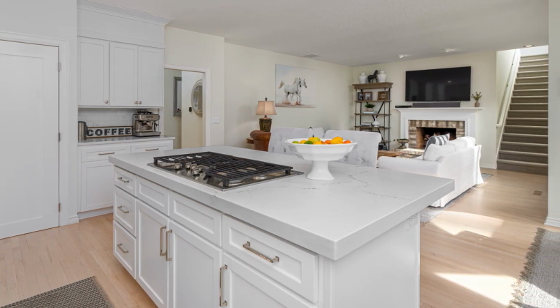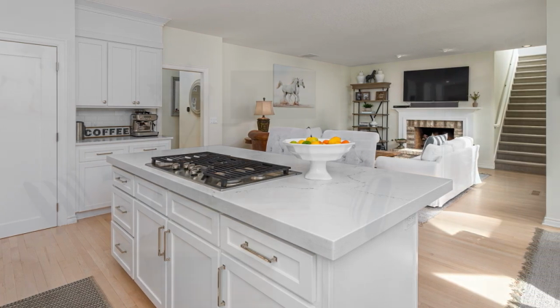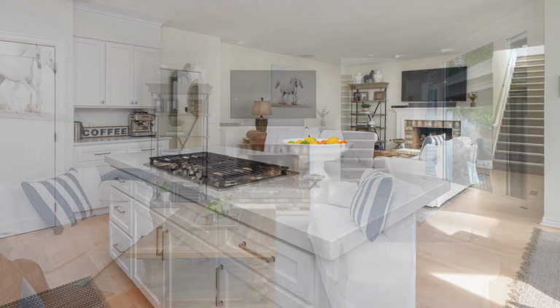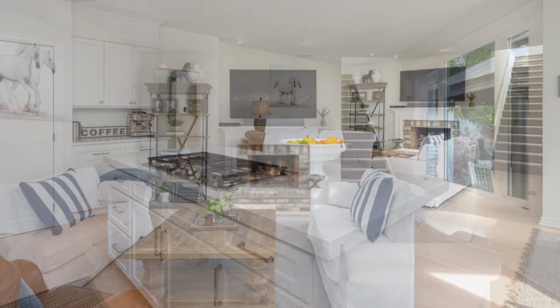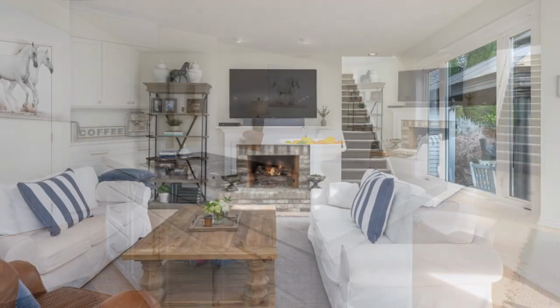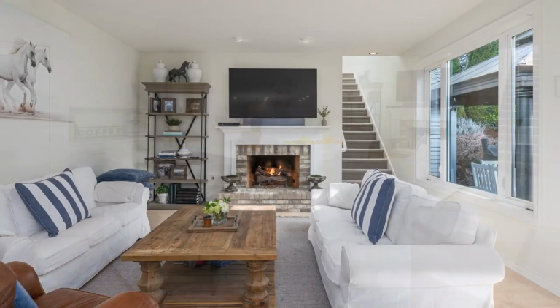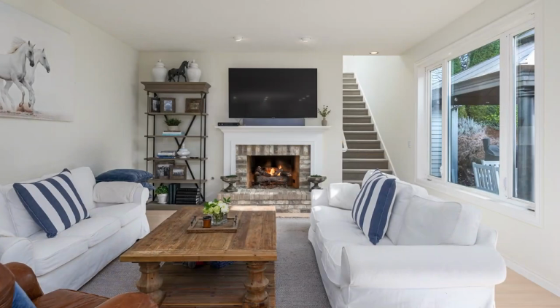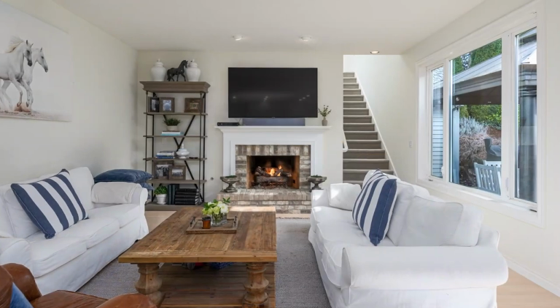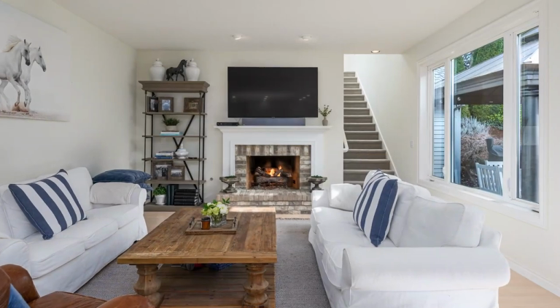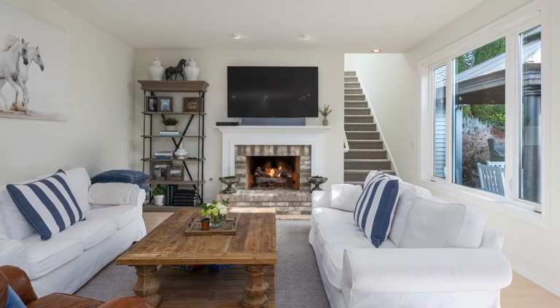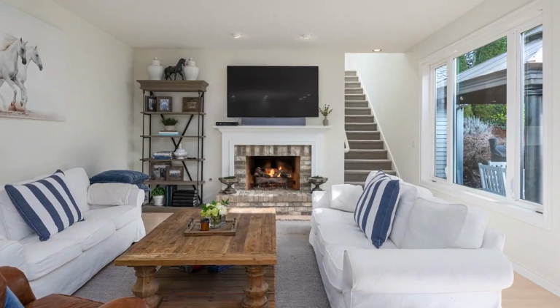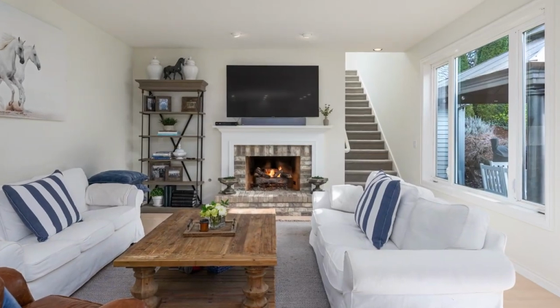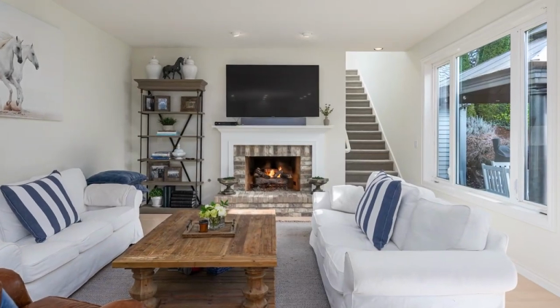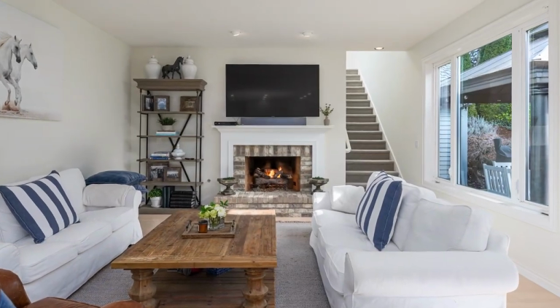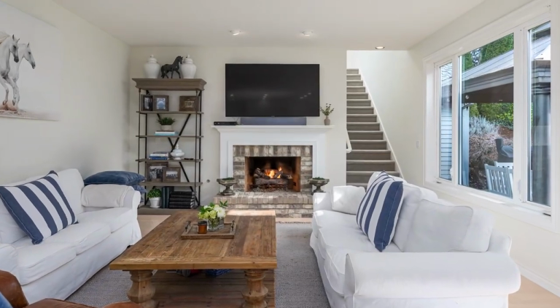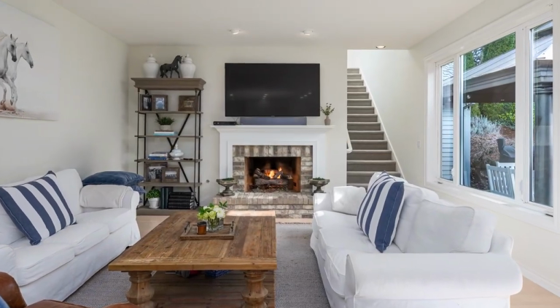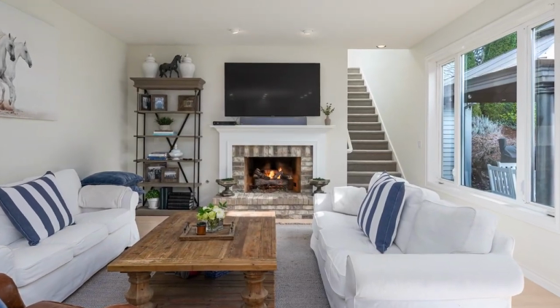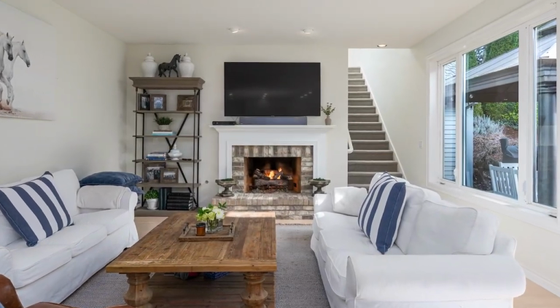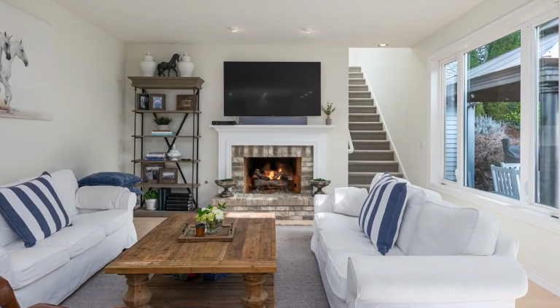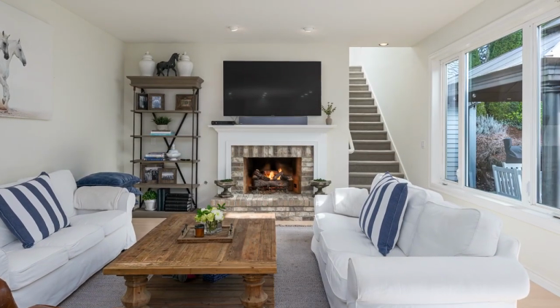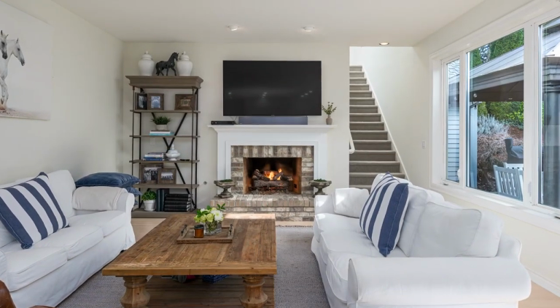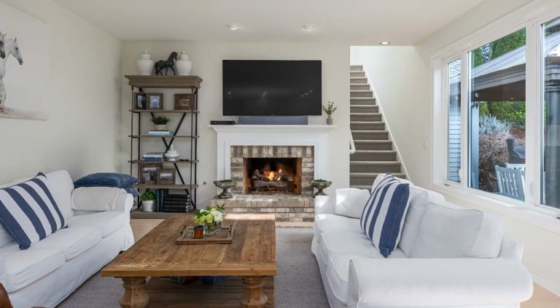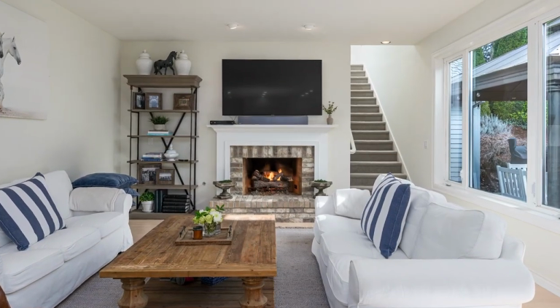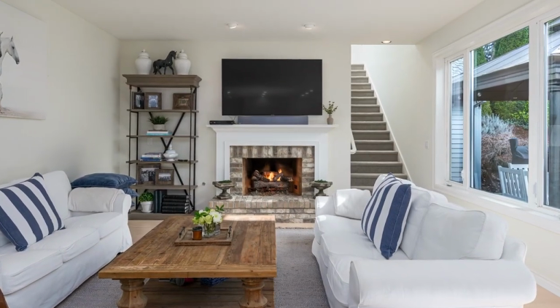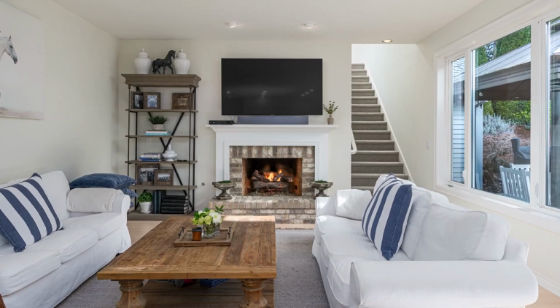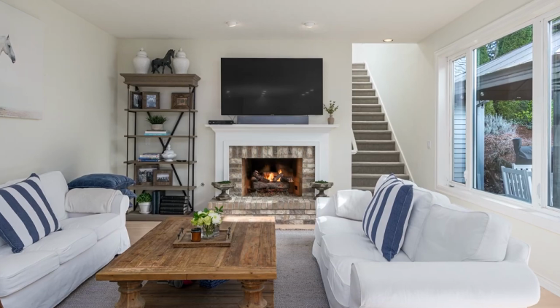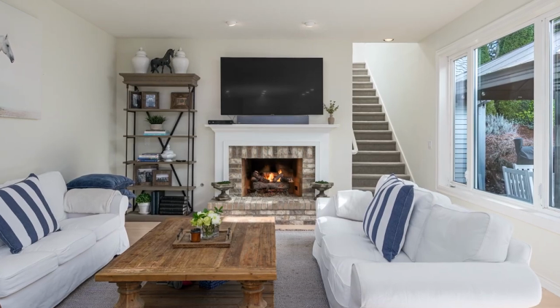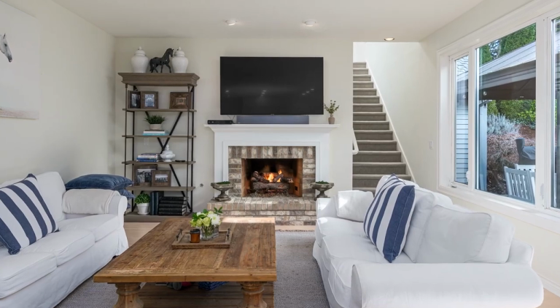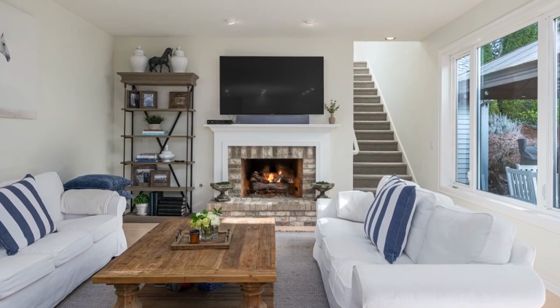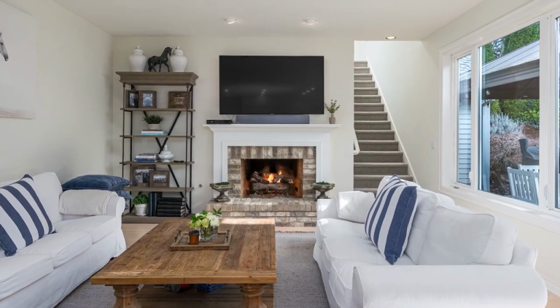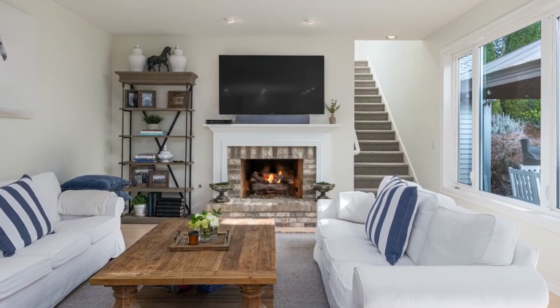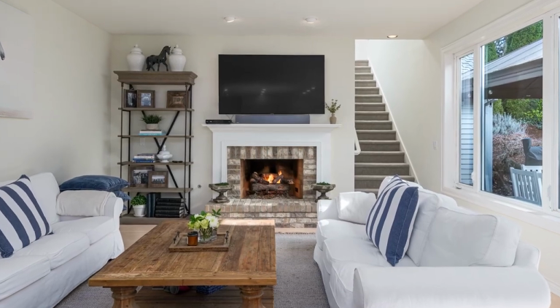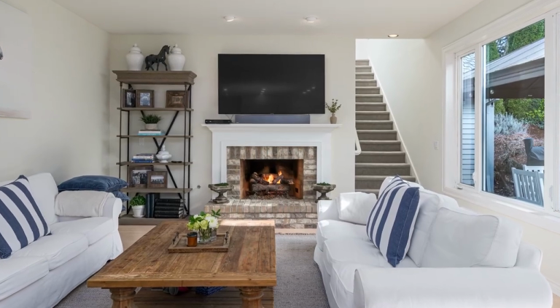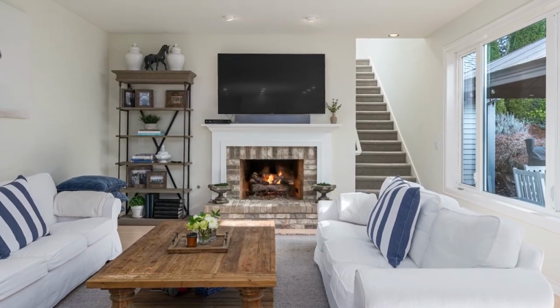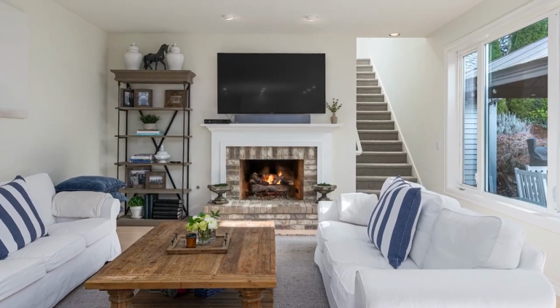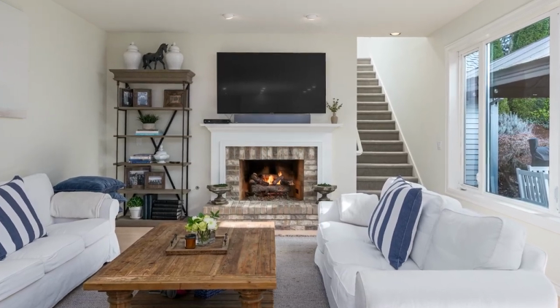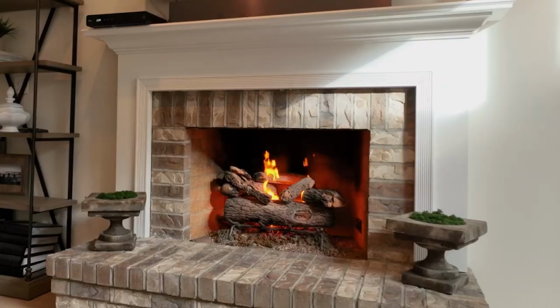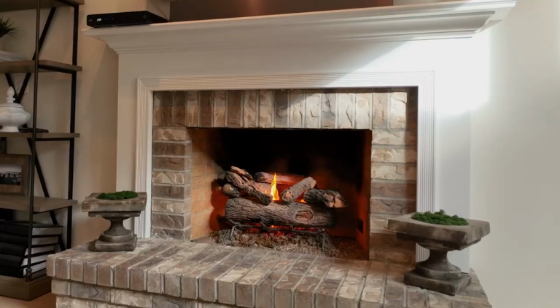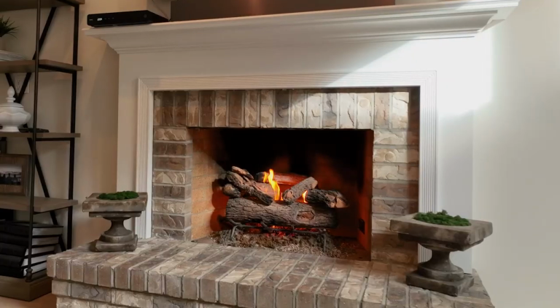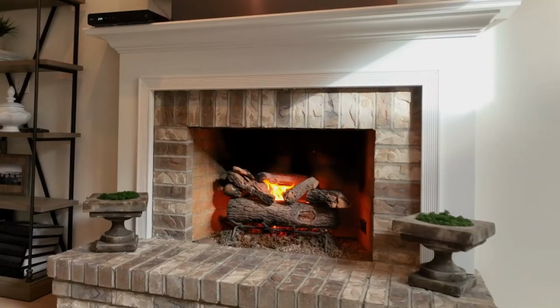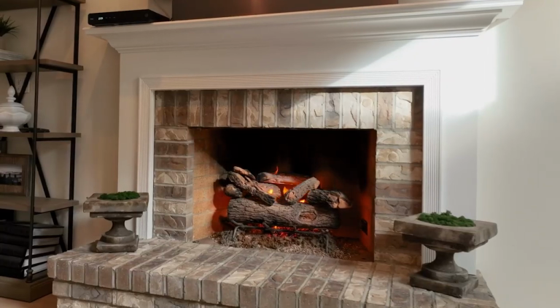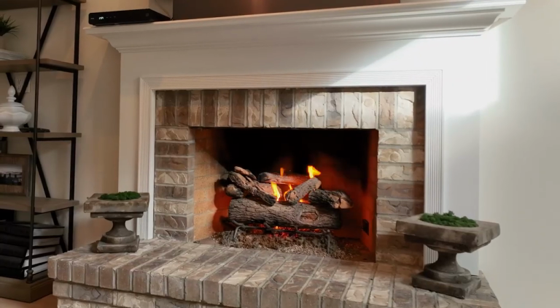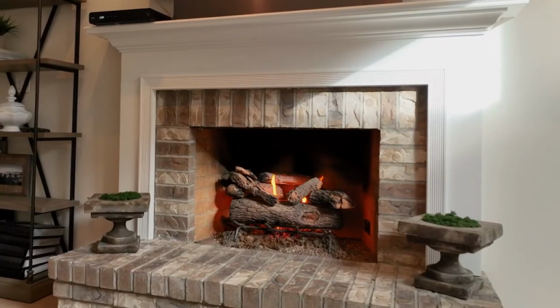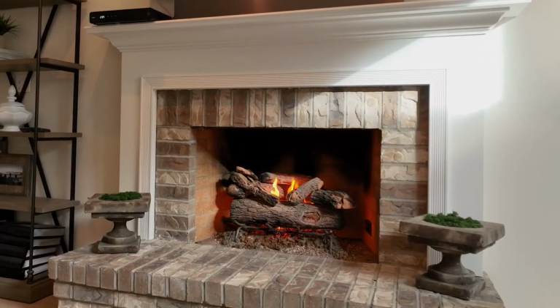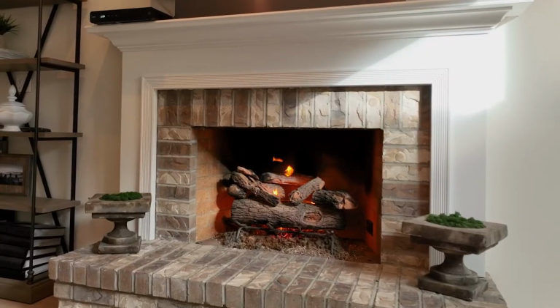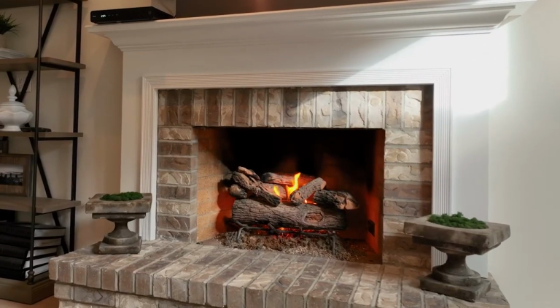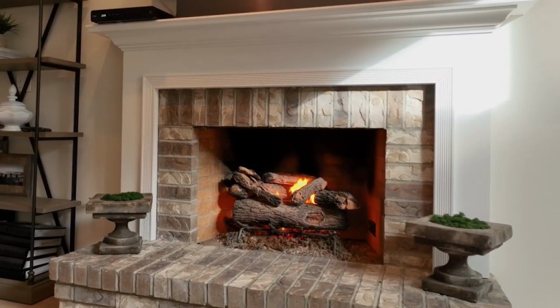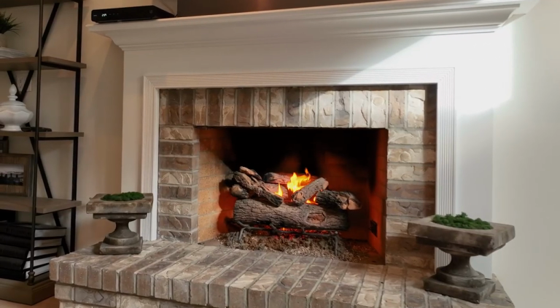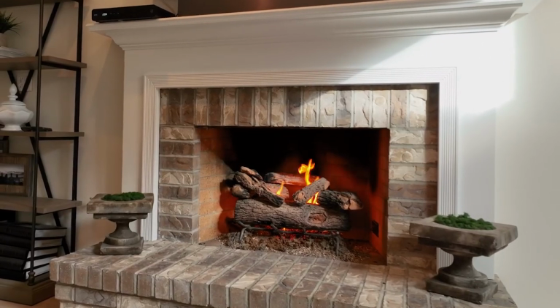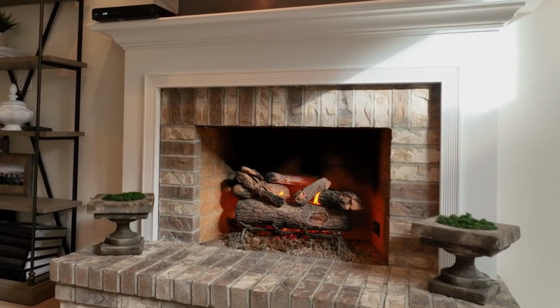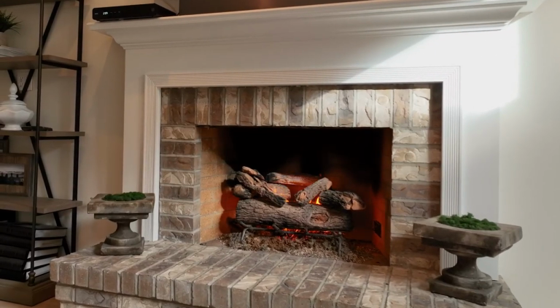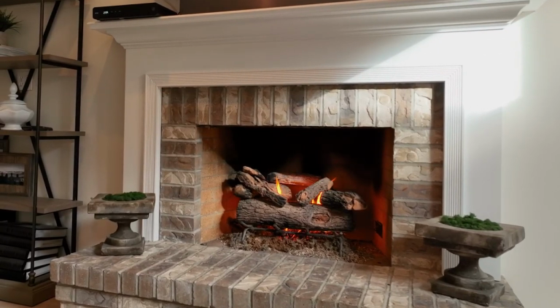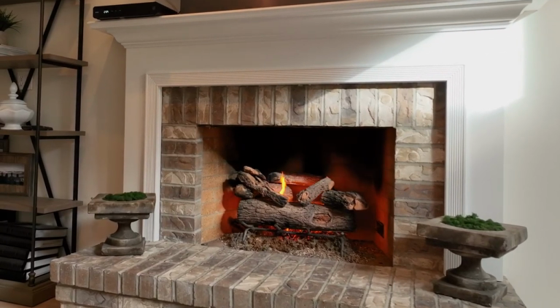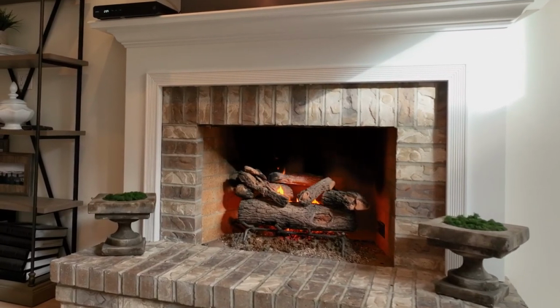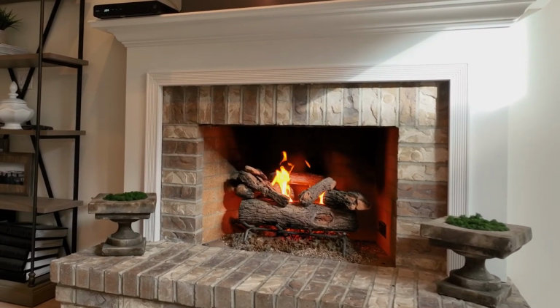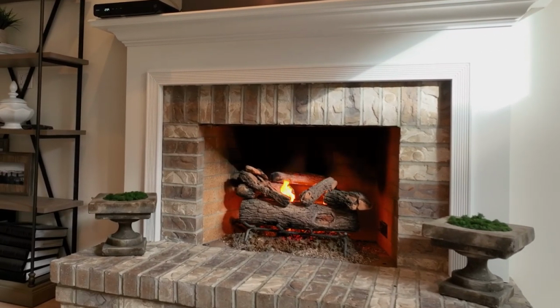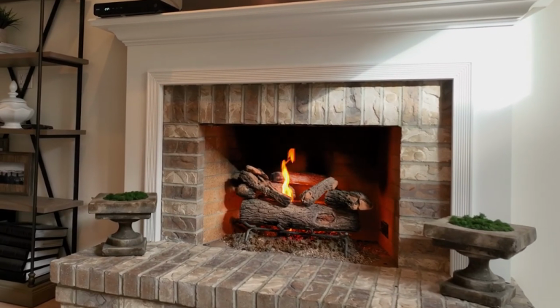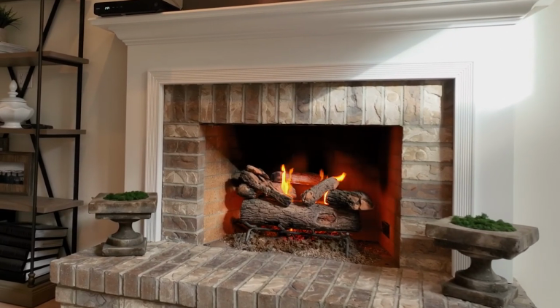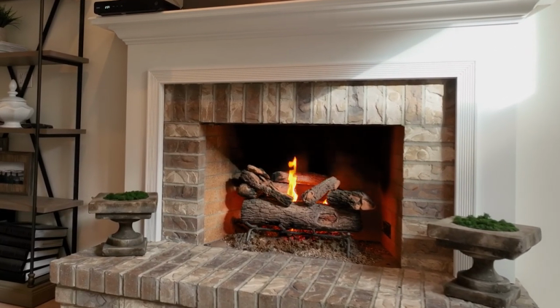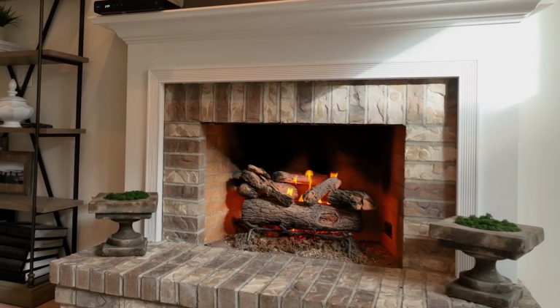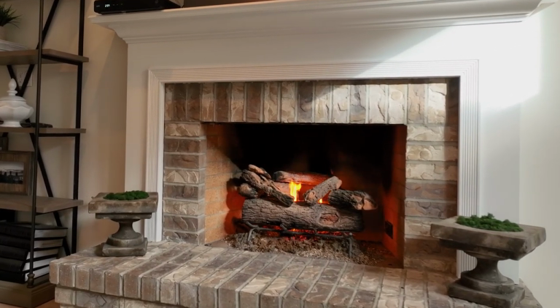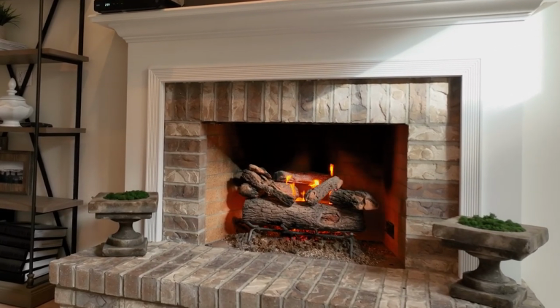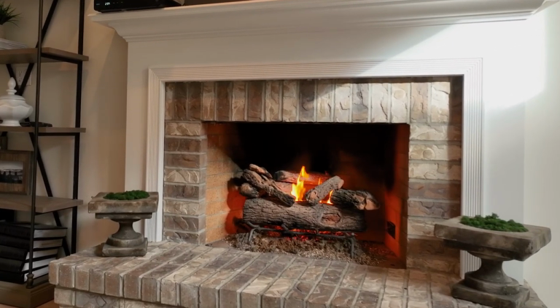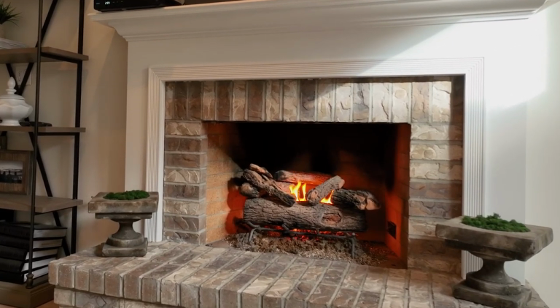The family room offers a comfortable space for spending quality time with loved ones. The centerpiece of the room is a beautiful gas fireplace.